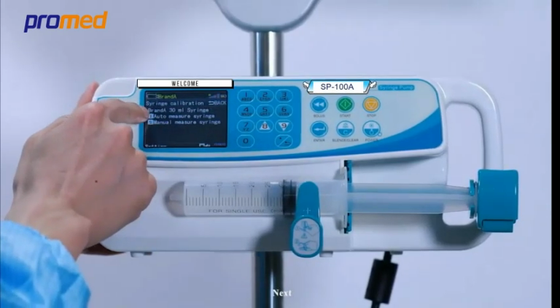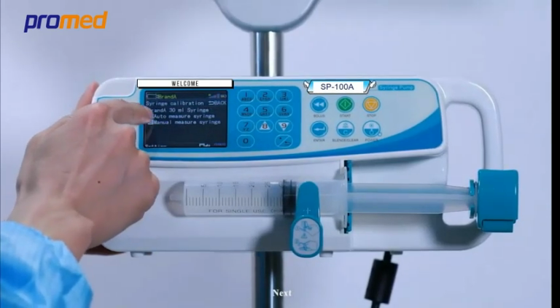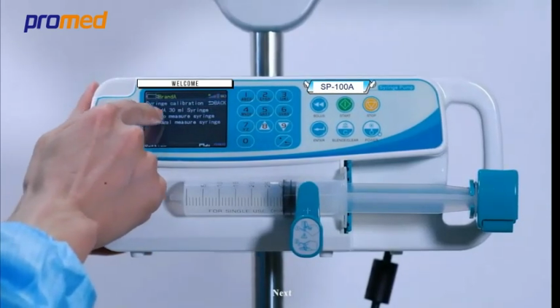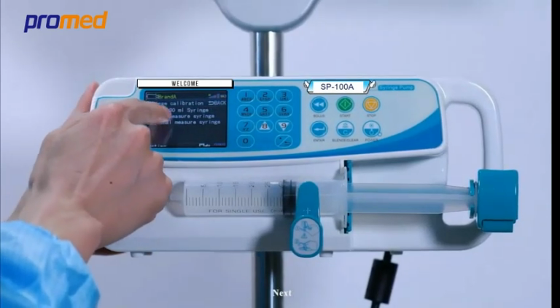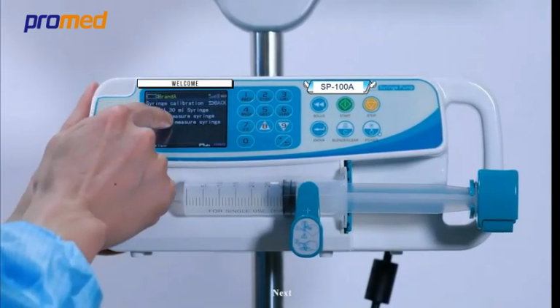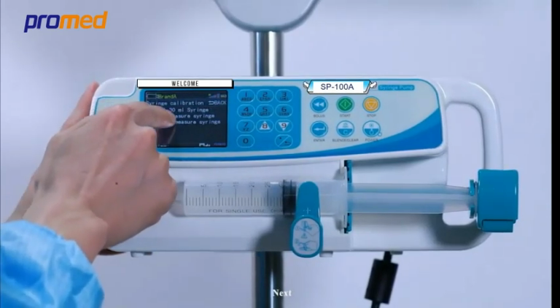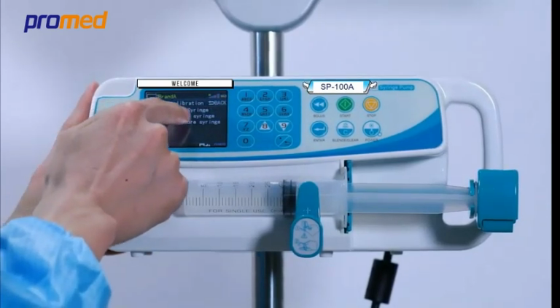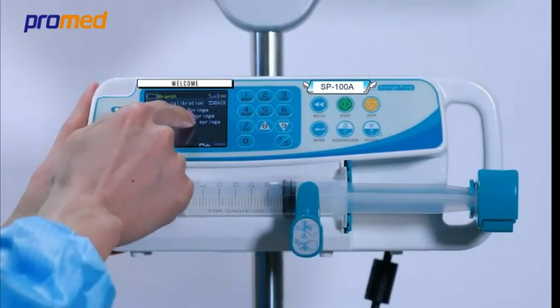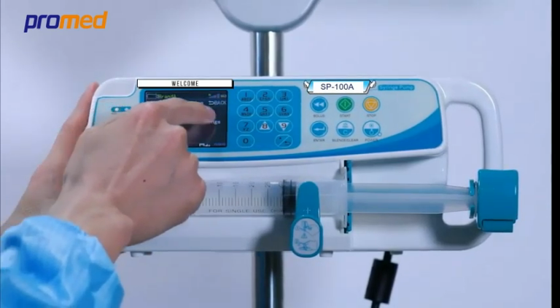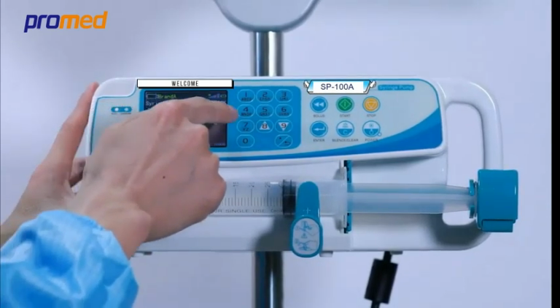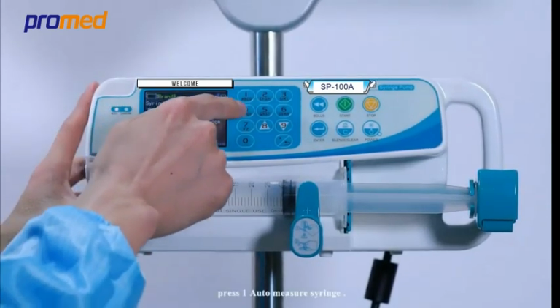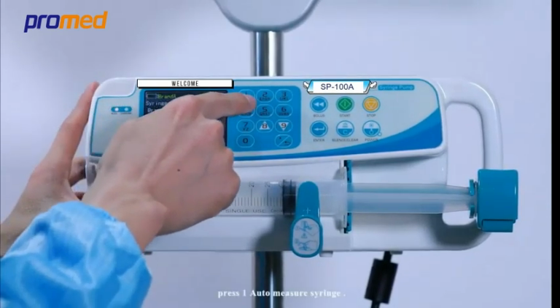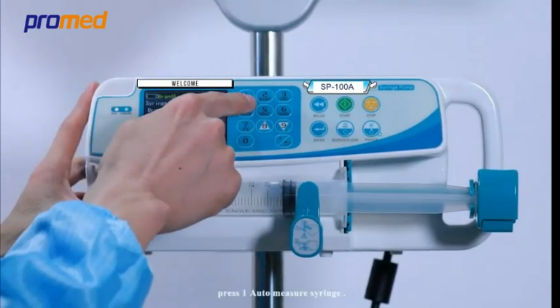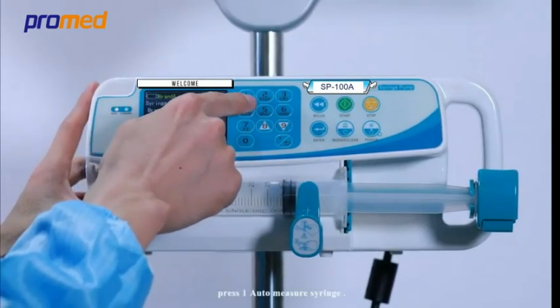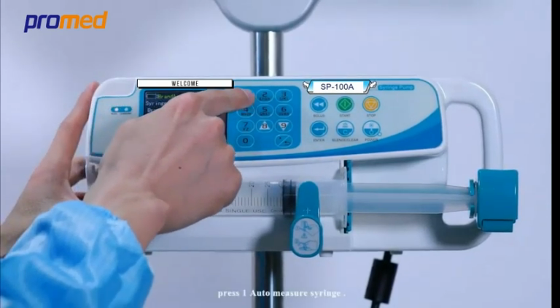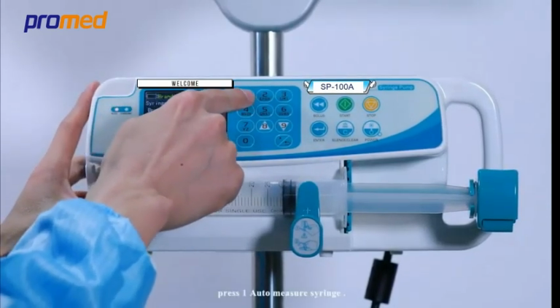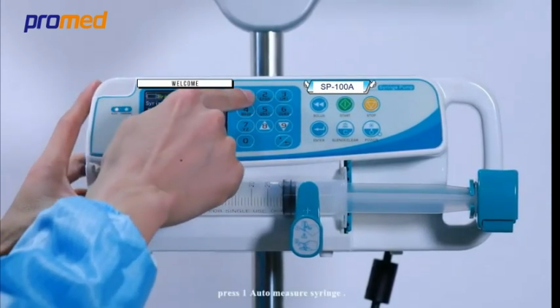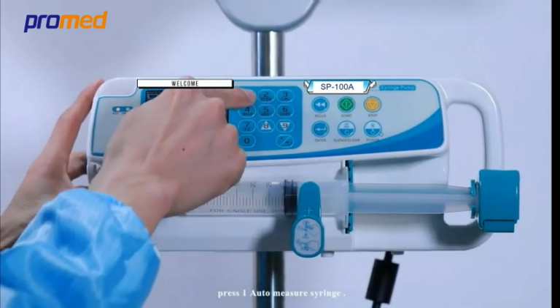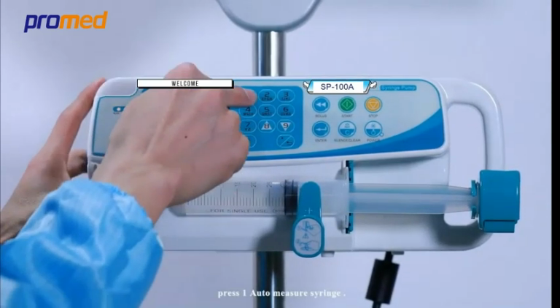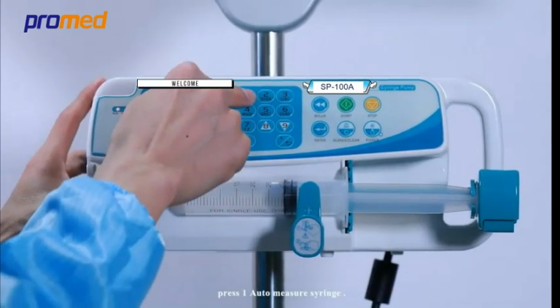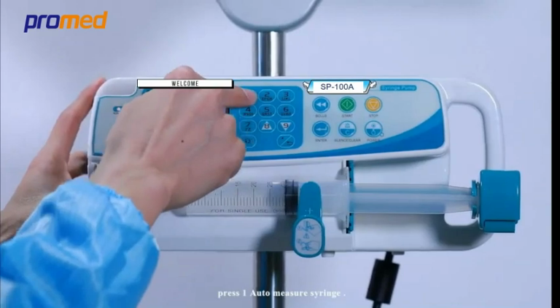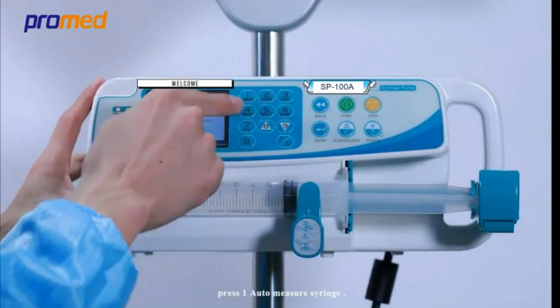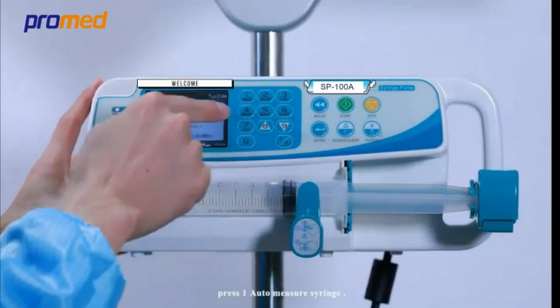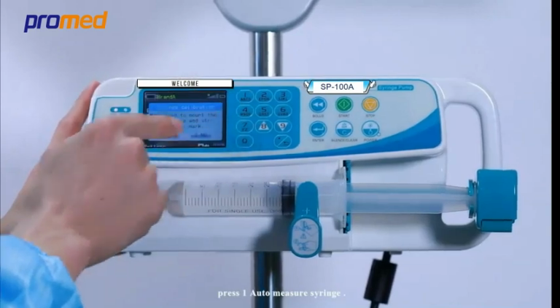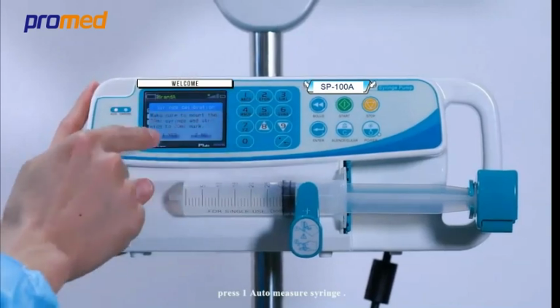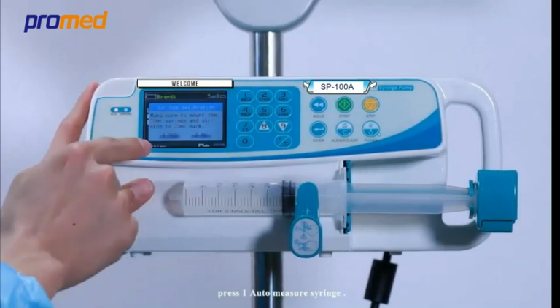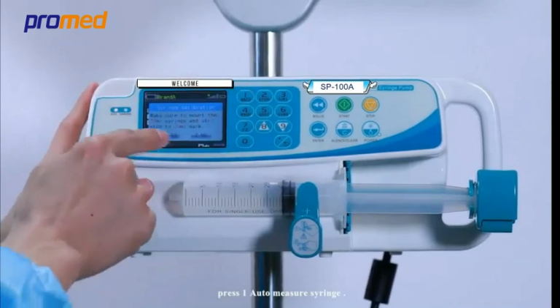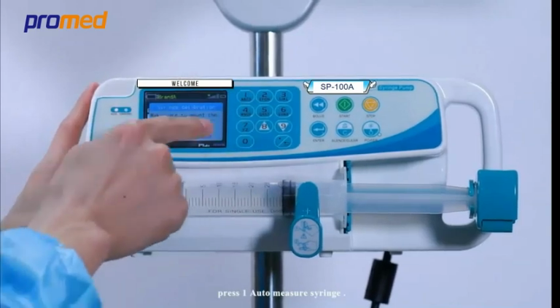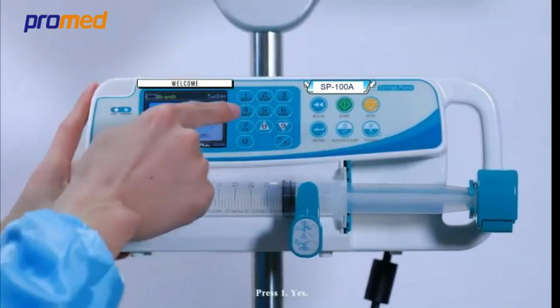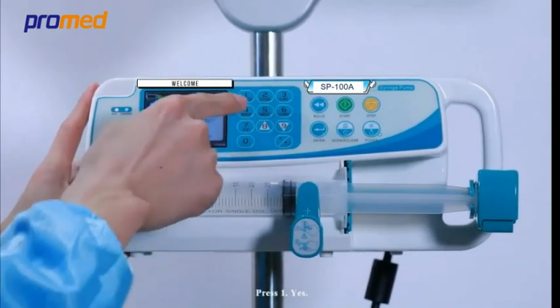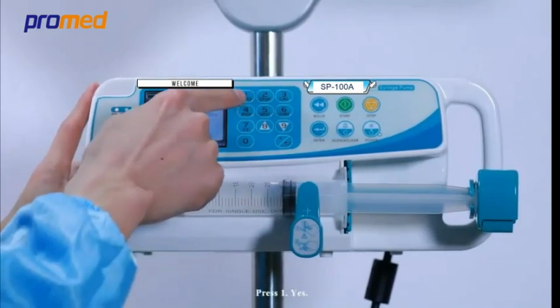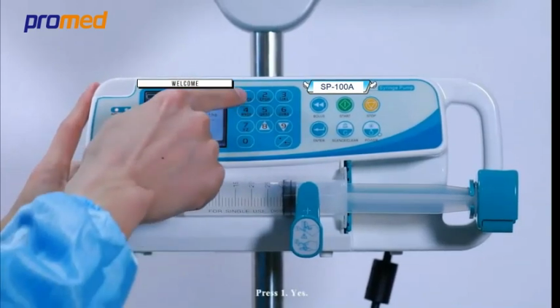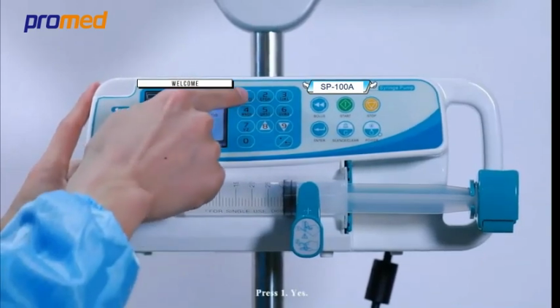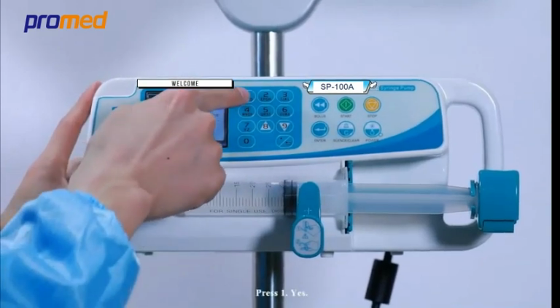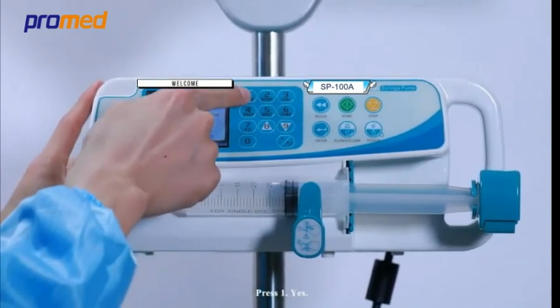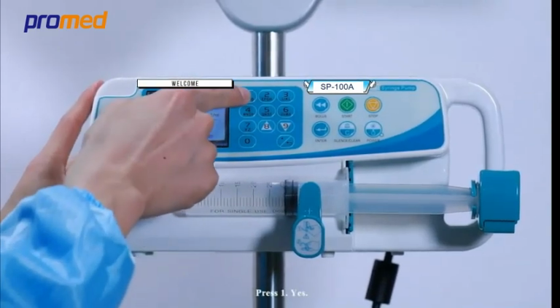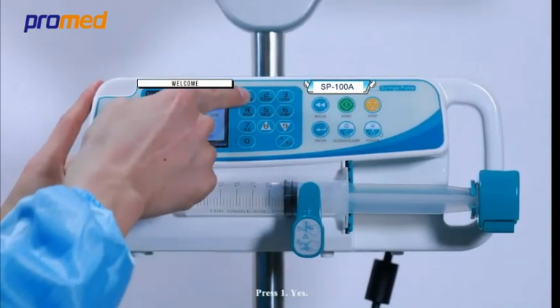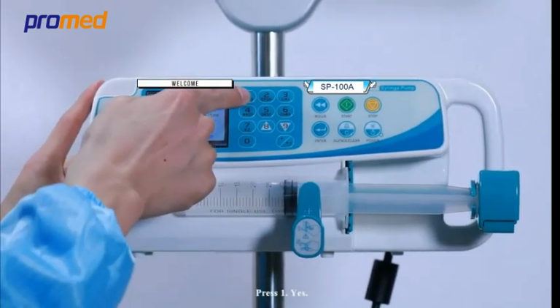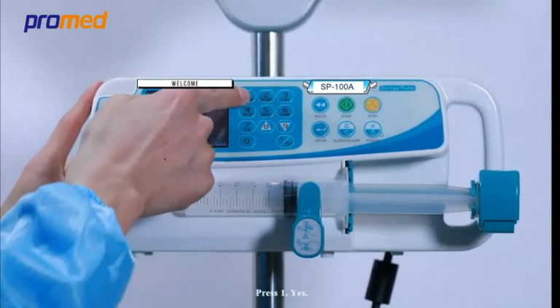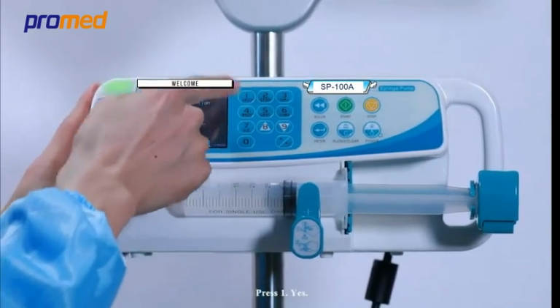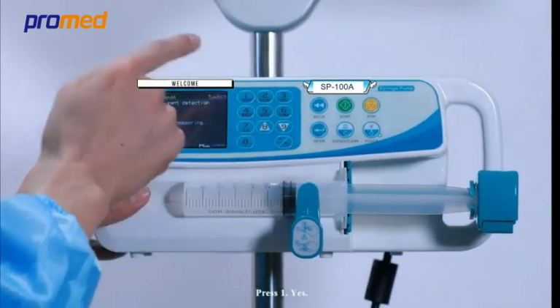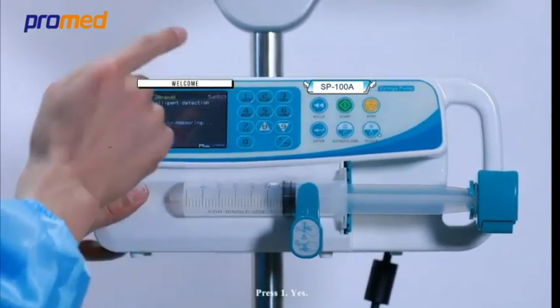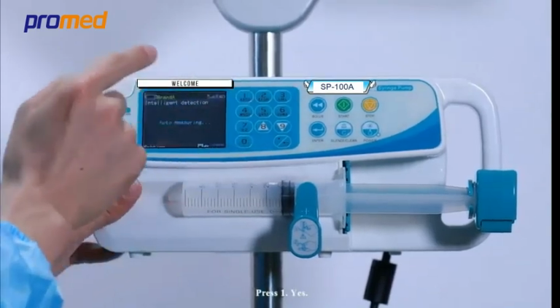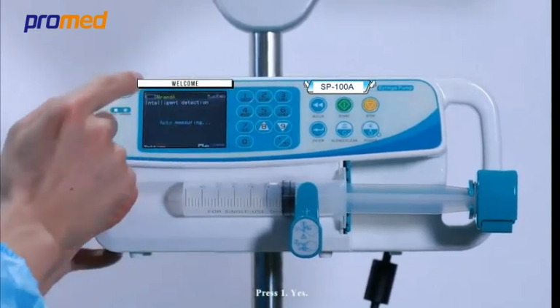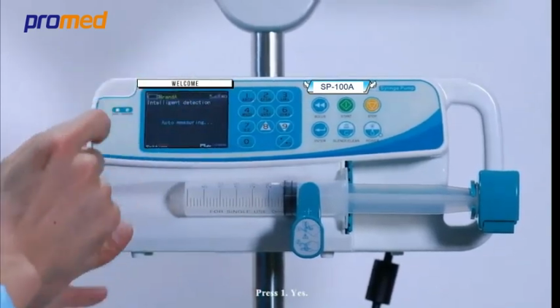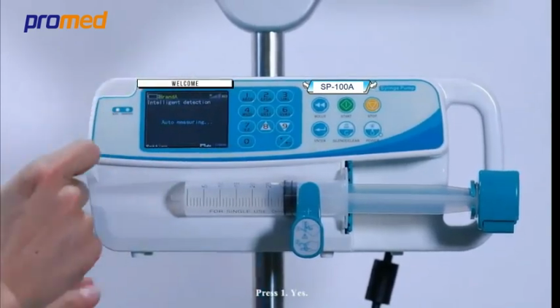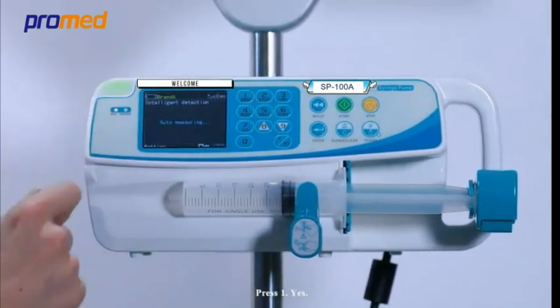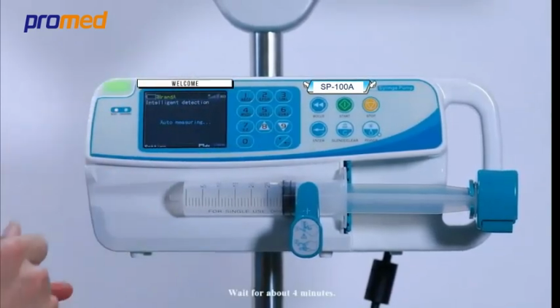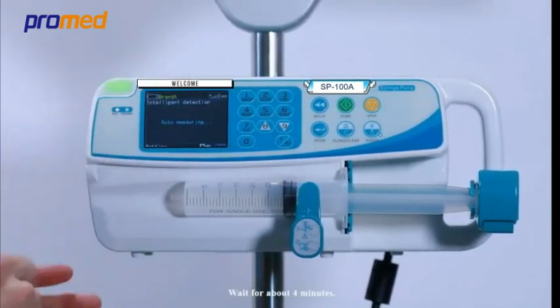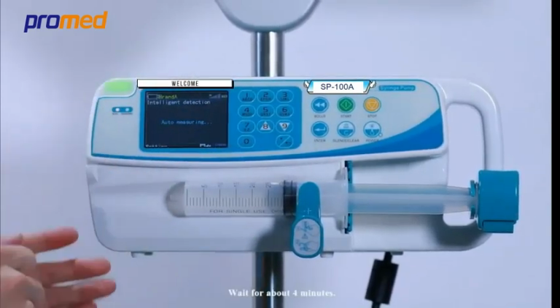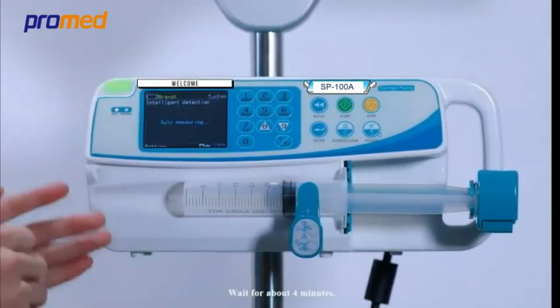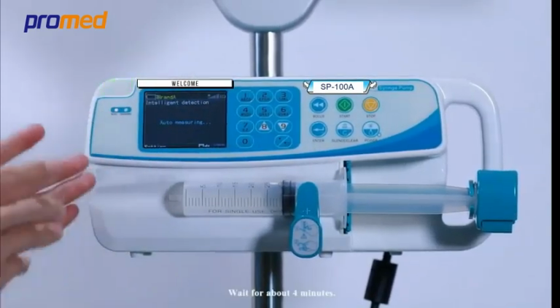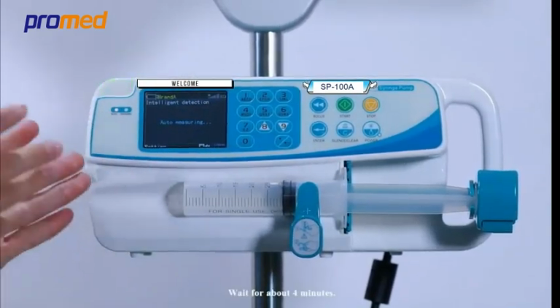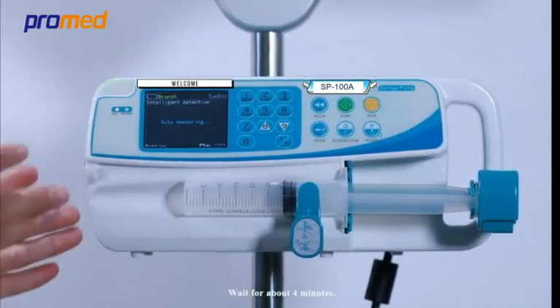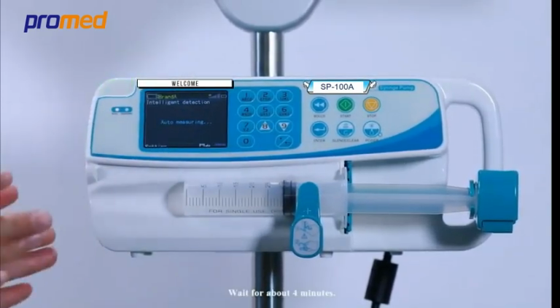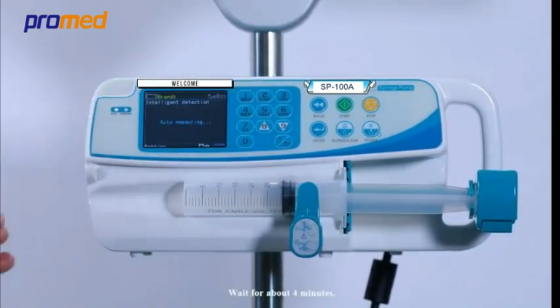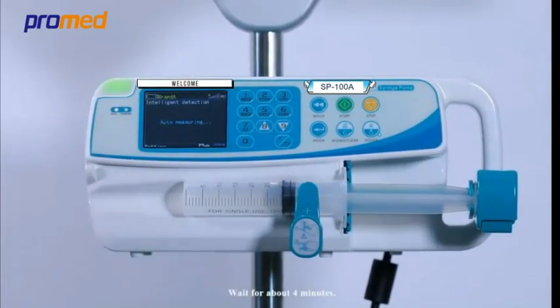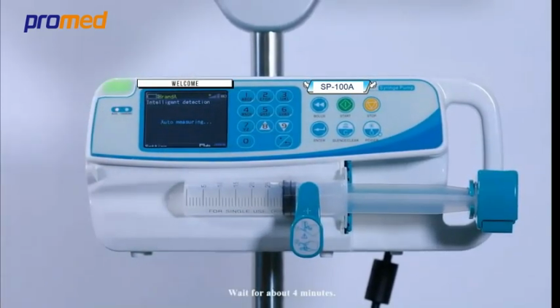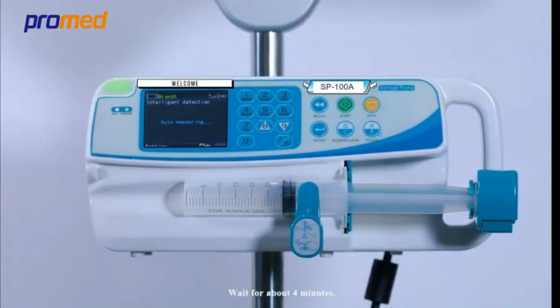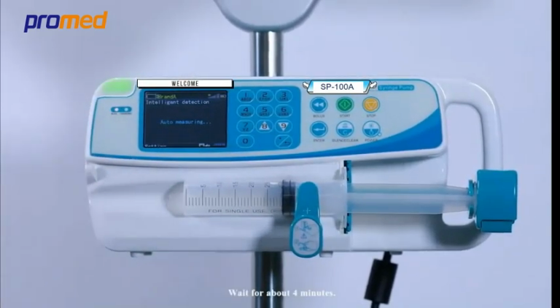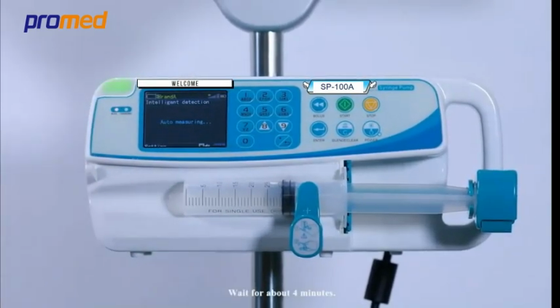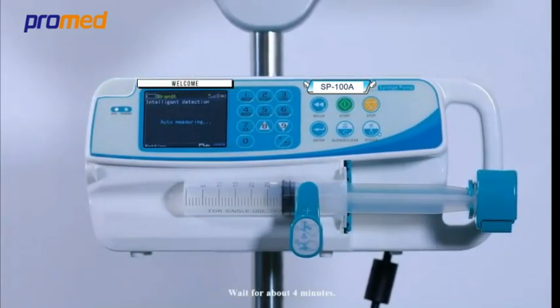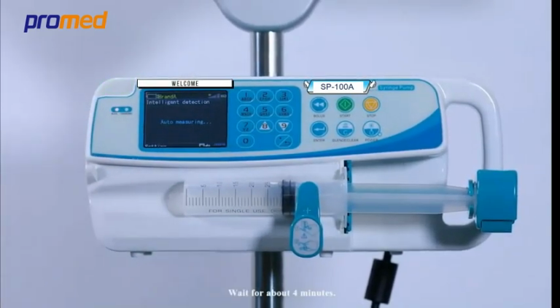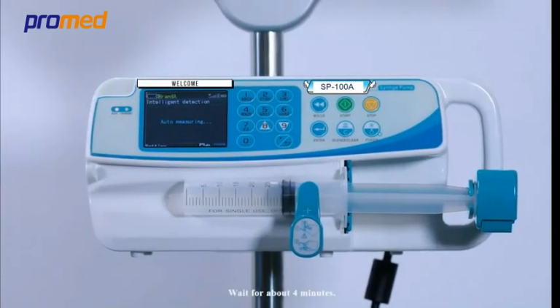Next, press 1 for auto measure syringe, then press 1 to confirm yes, and wait for about 4 minutes.